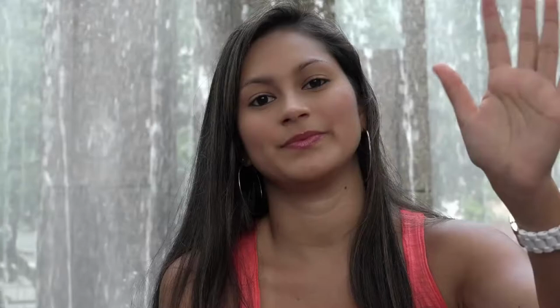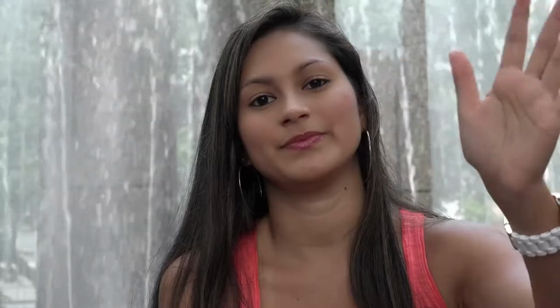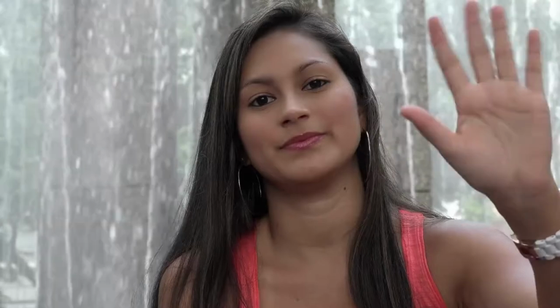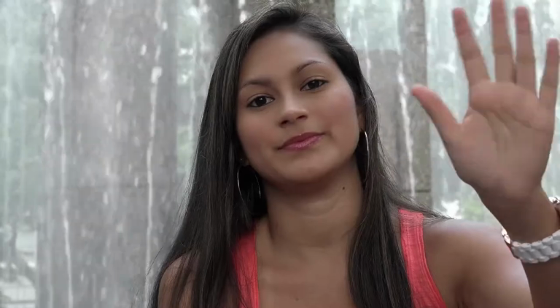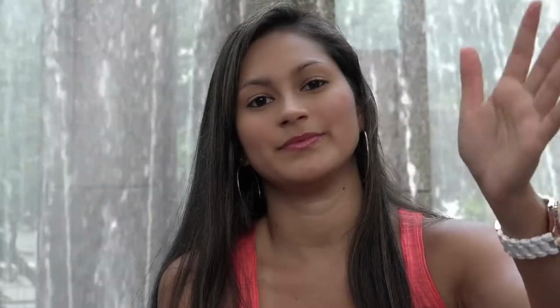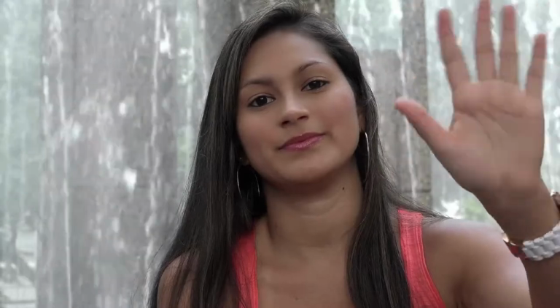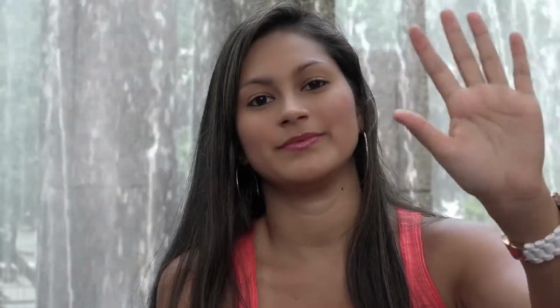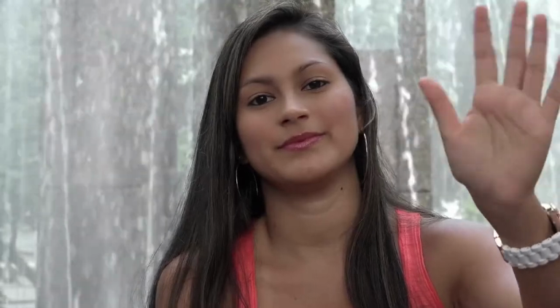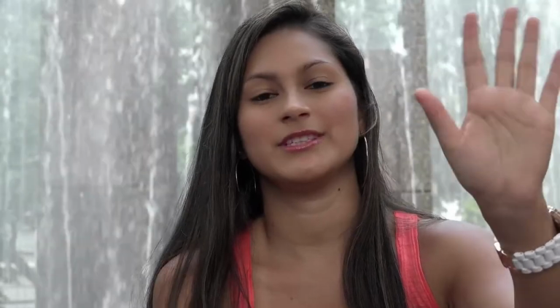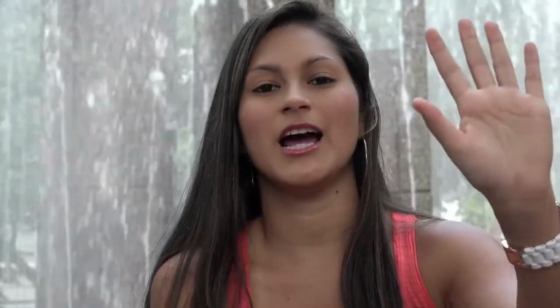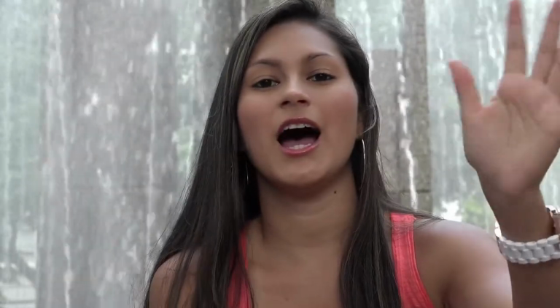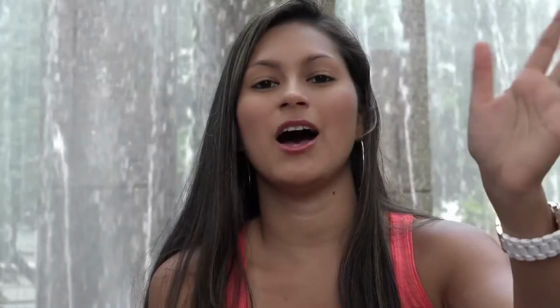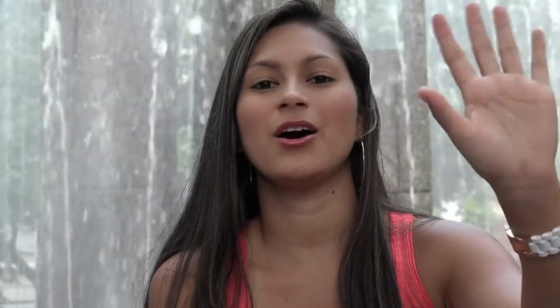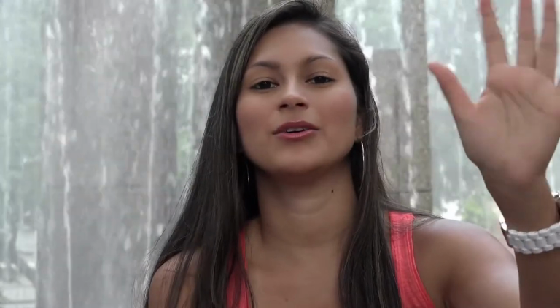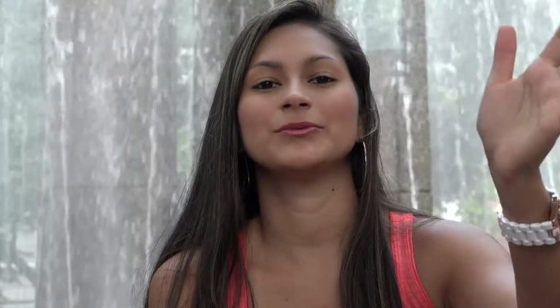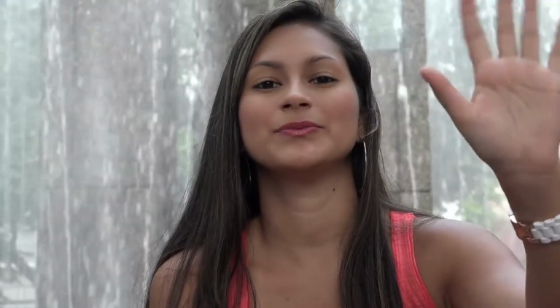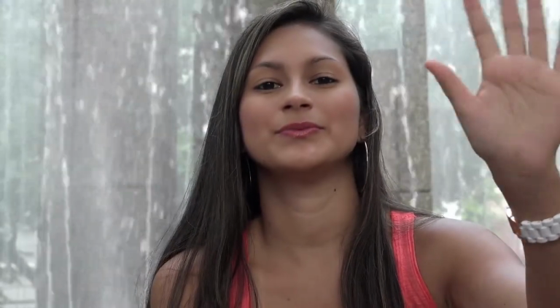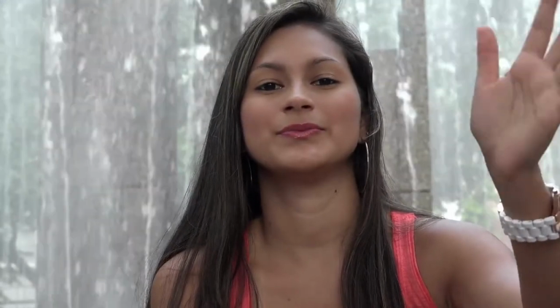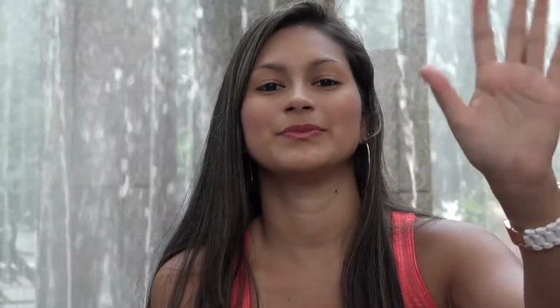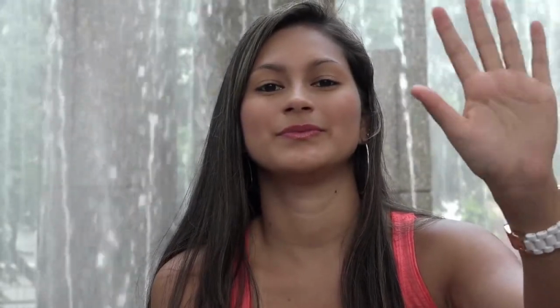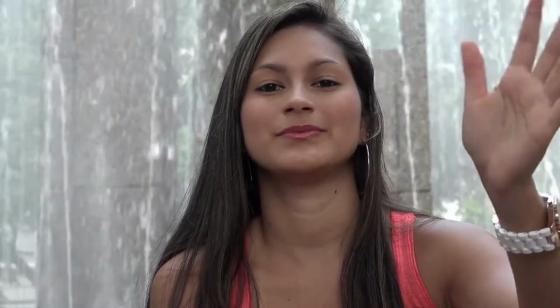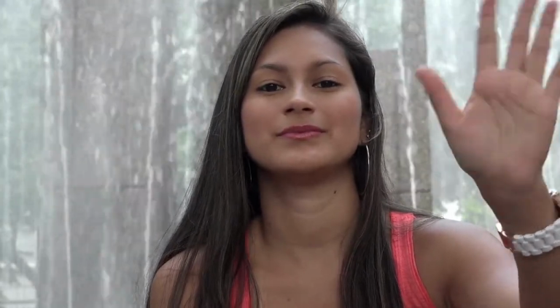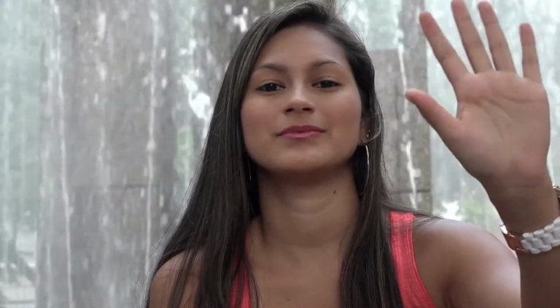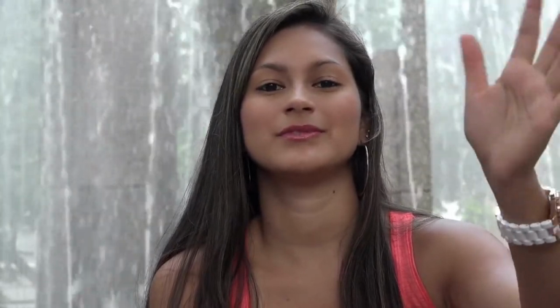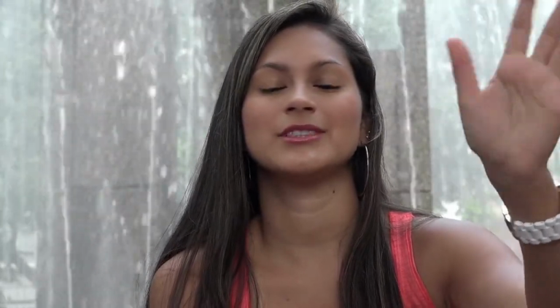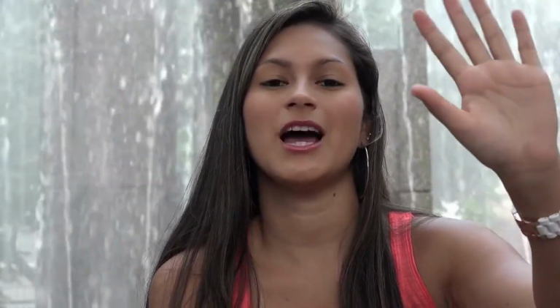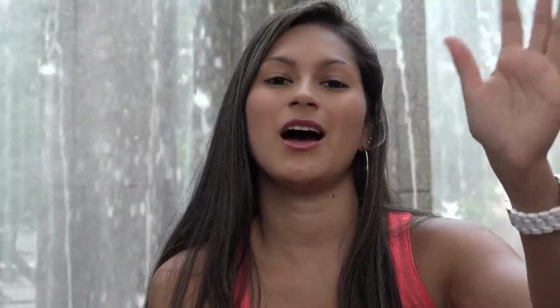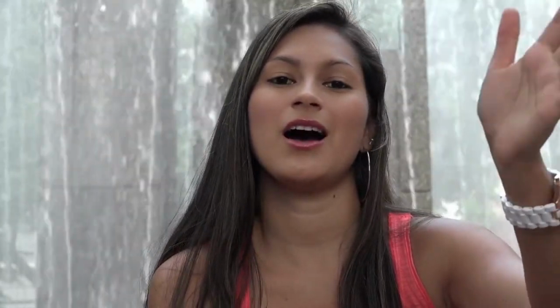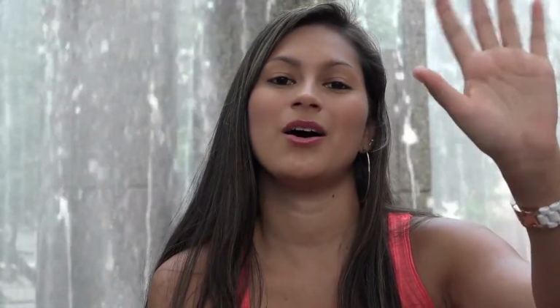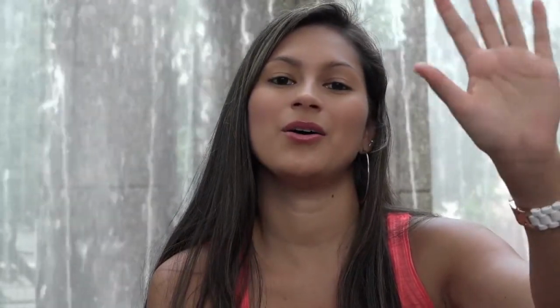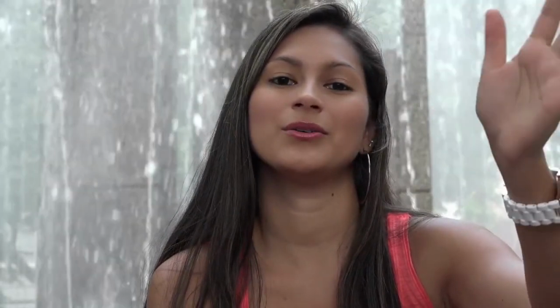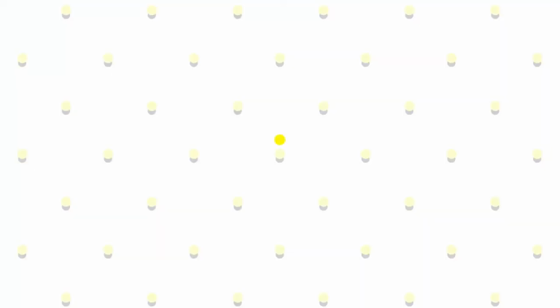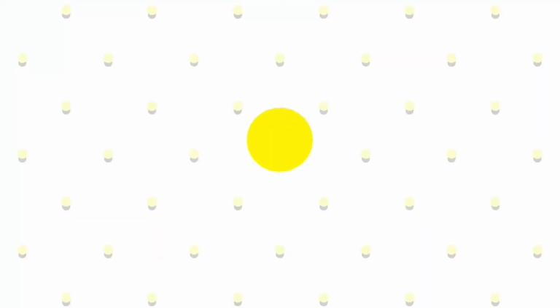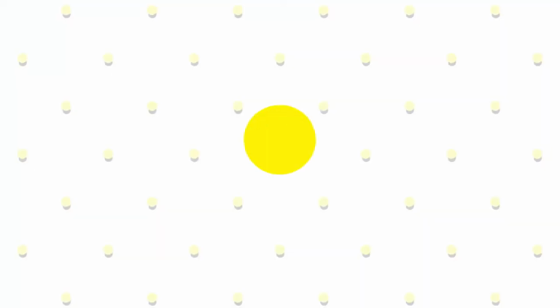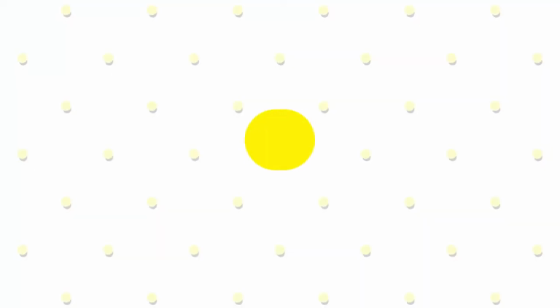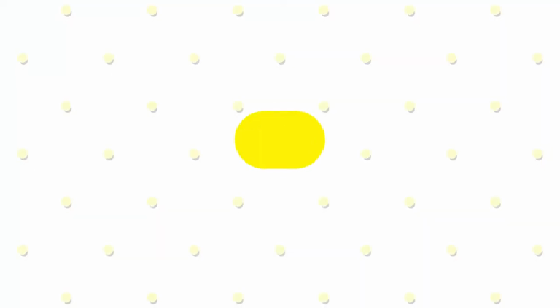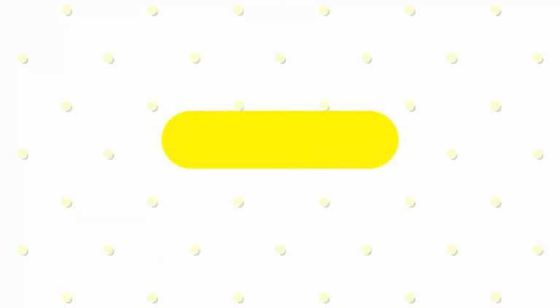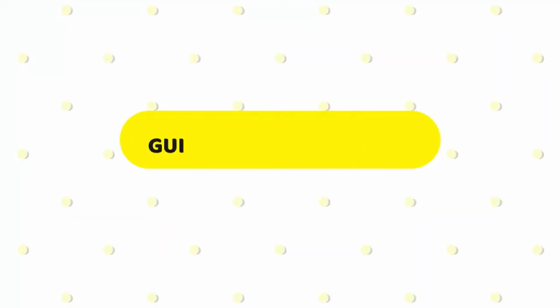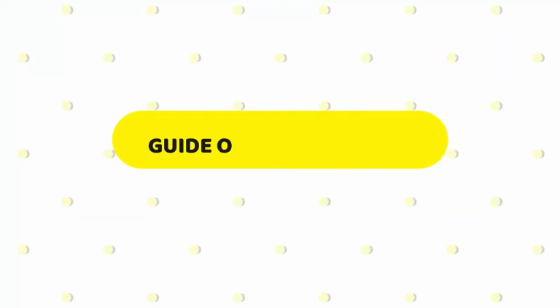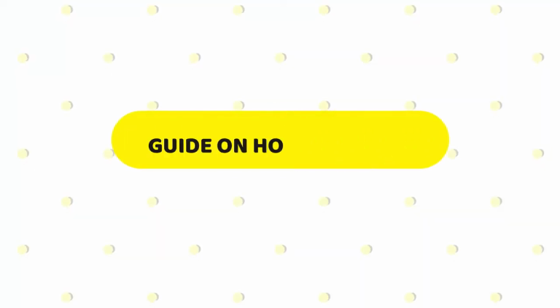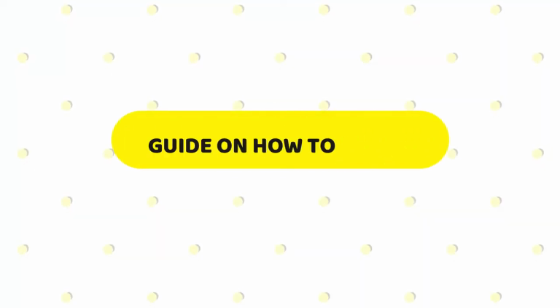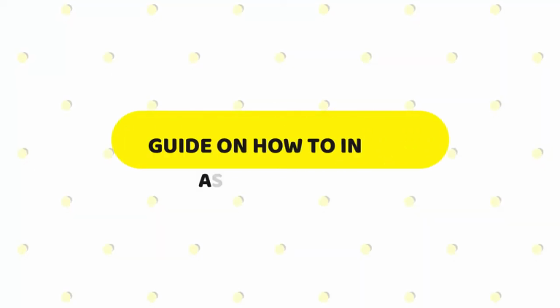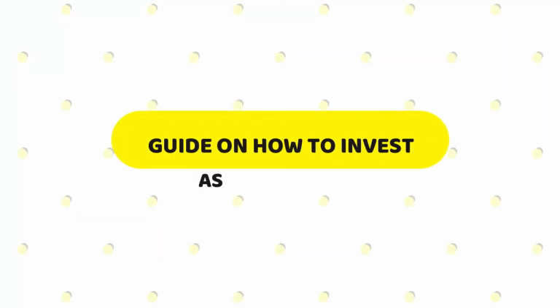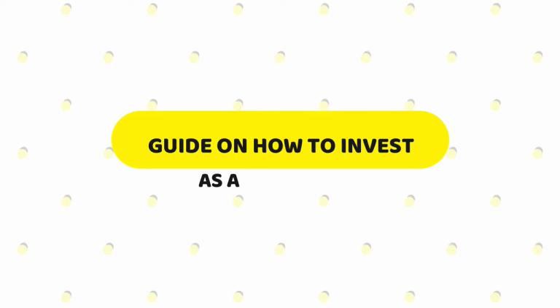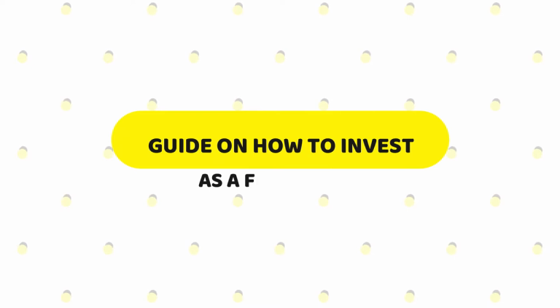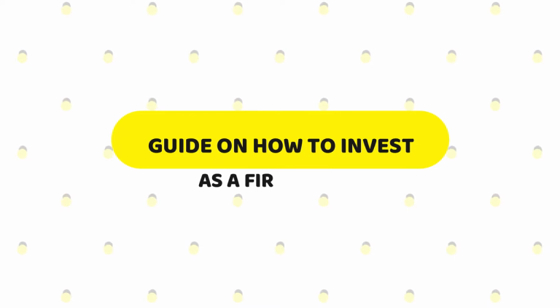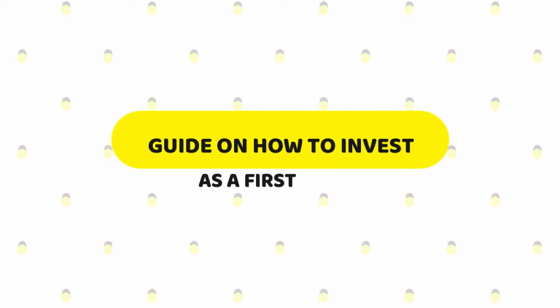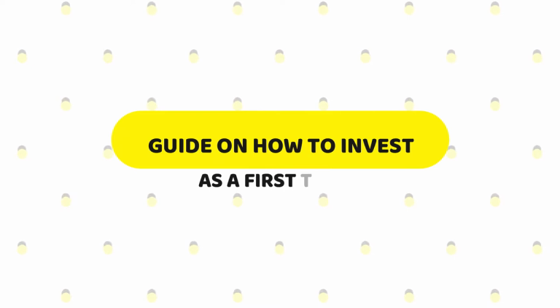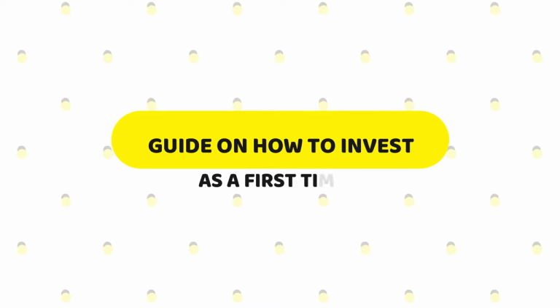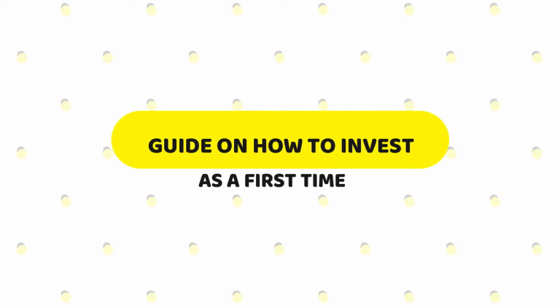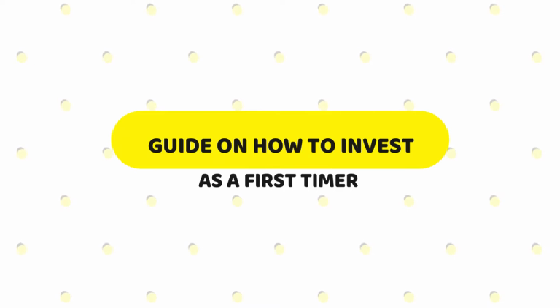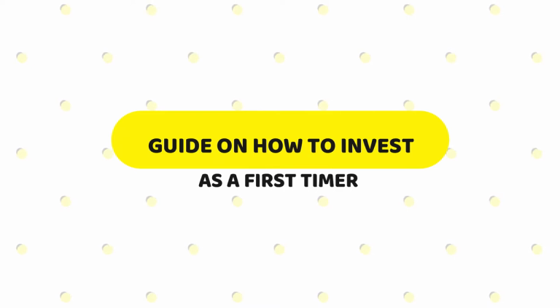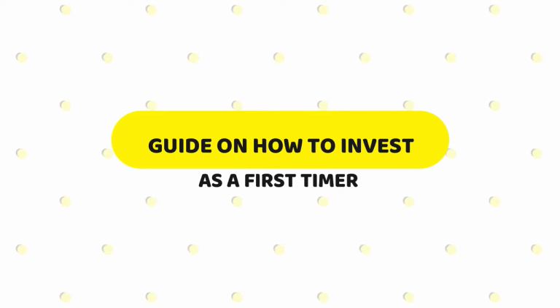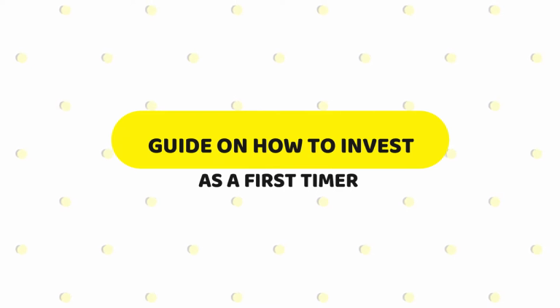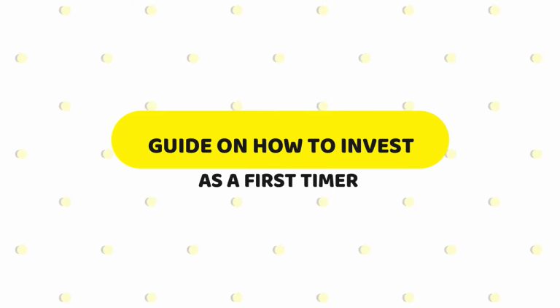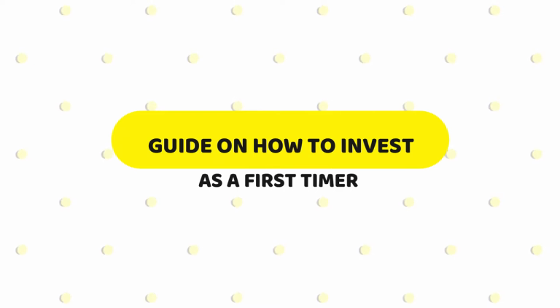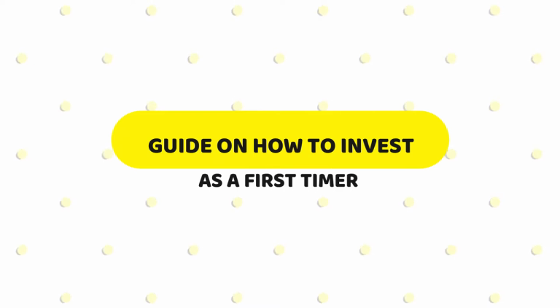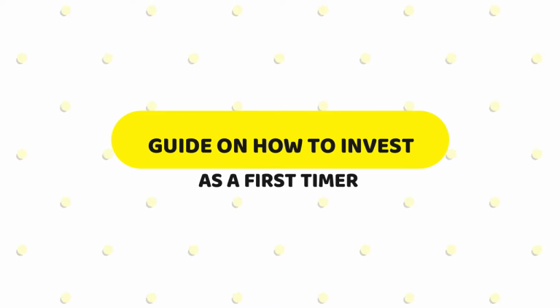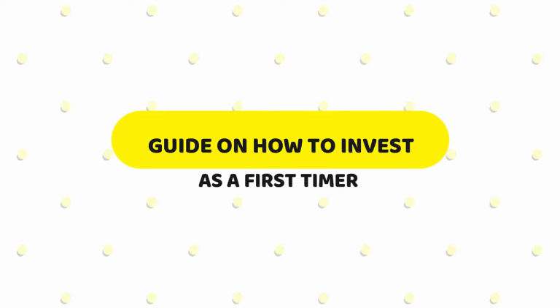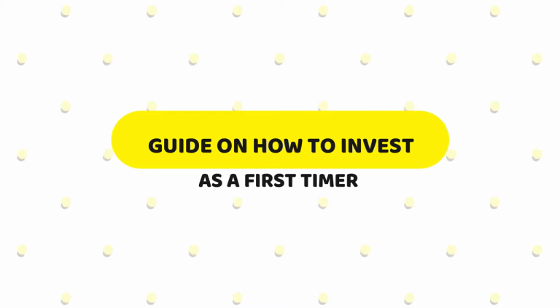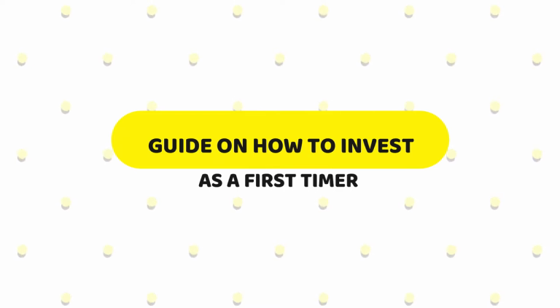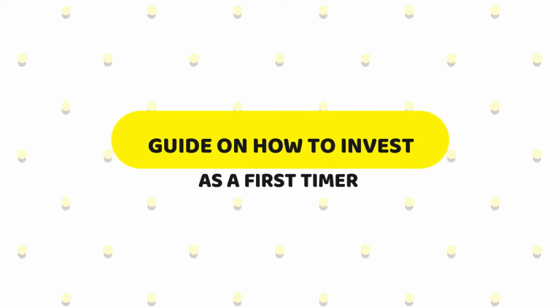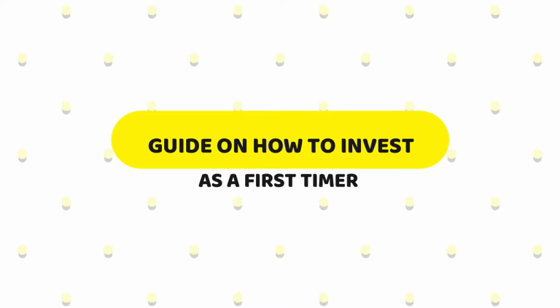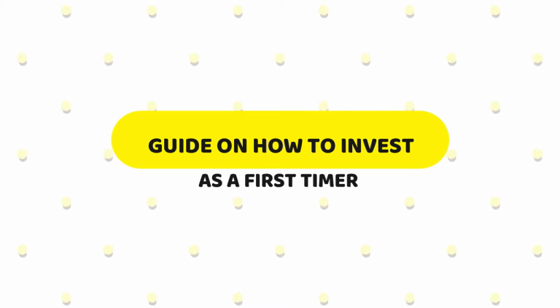Hello everyone, welcome to Finance Wisdom. In this video, we're going to talk about guides on how to invest as a first-timer.